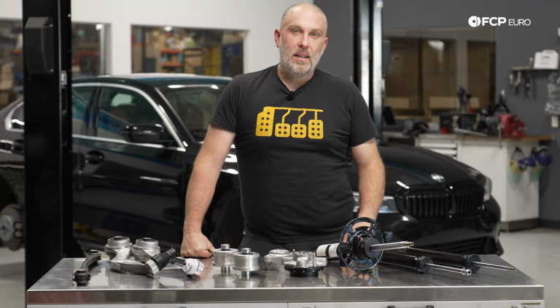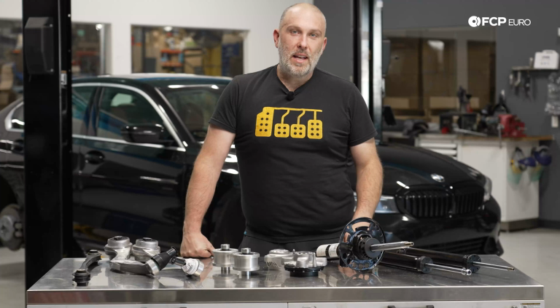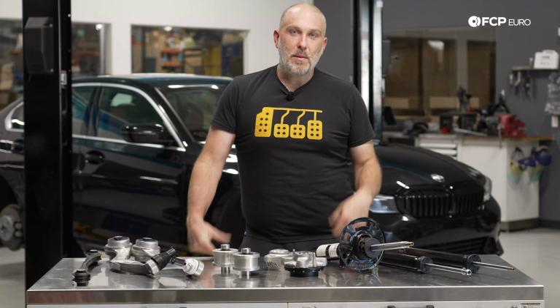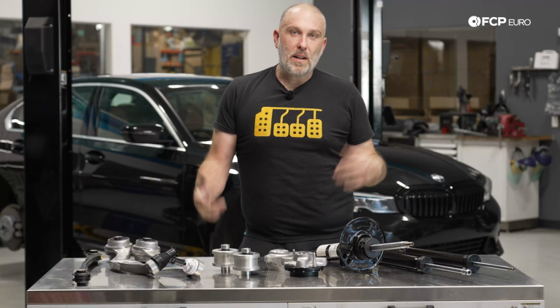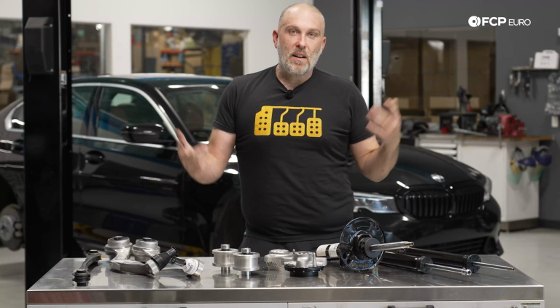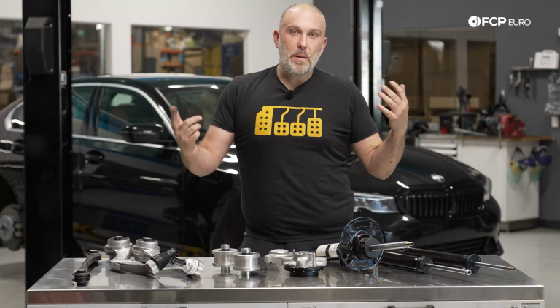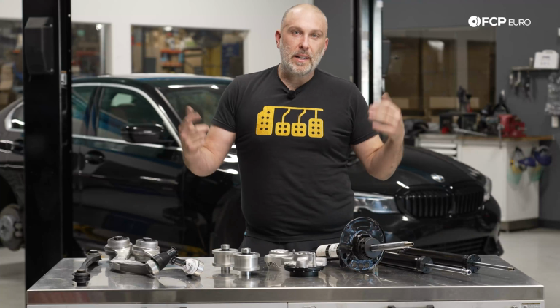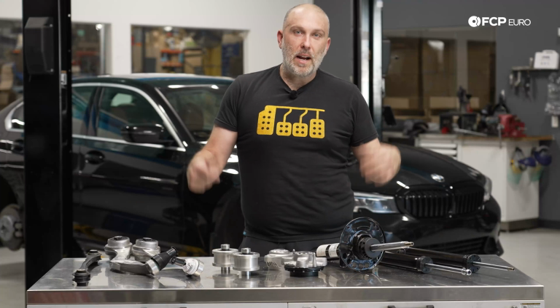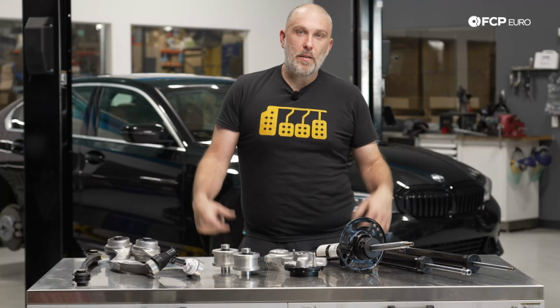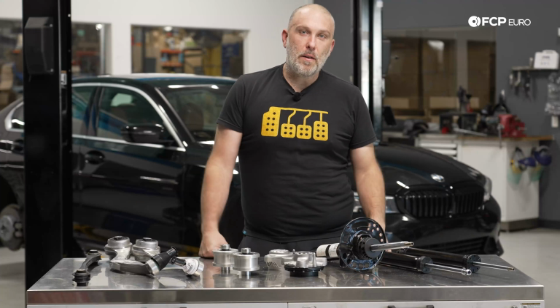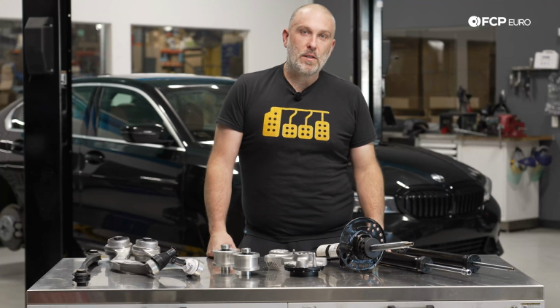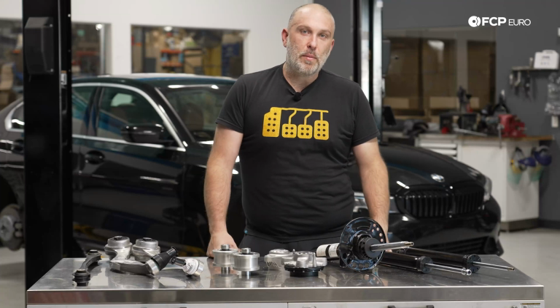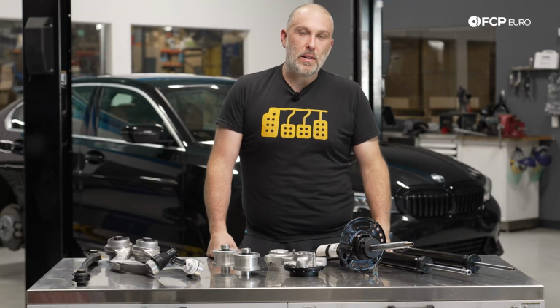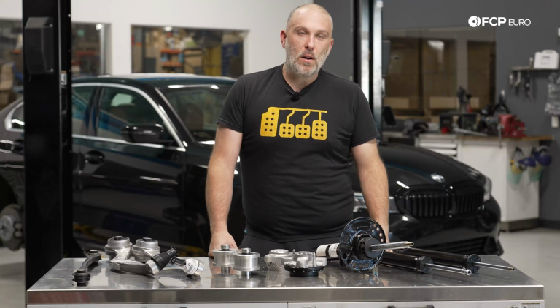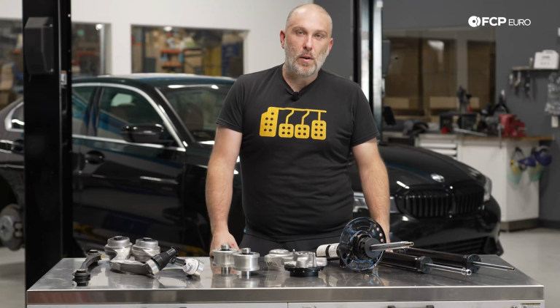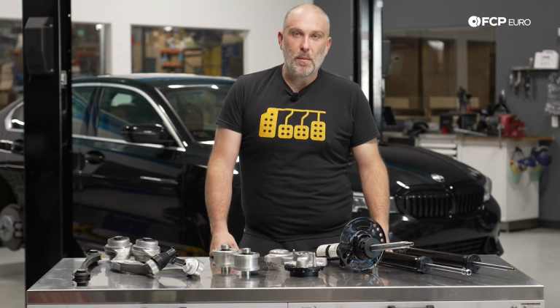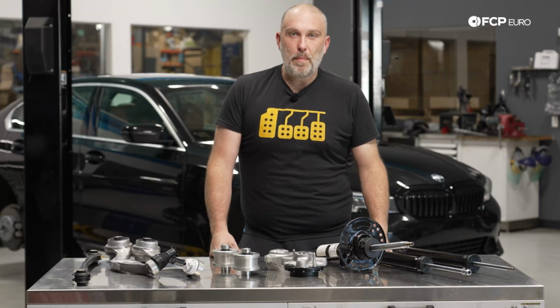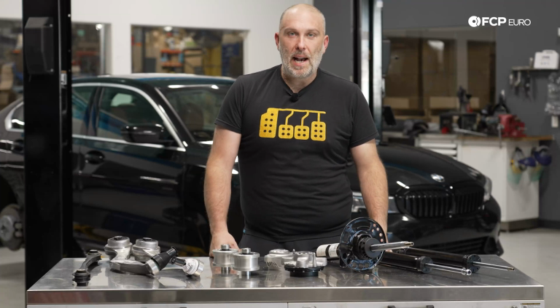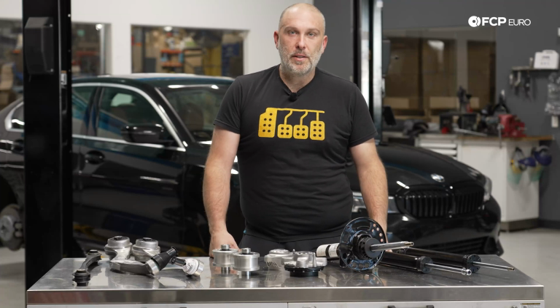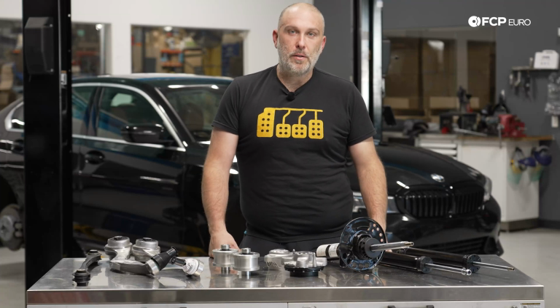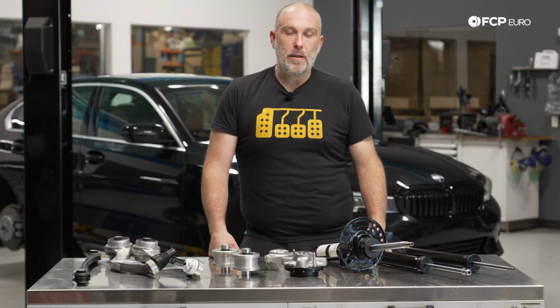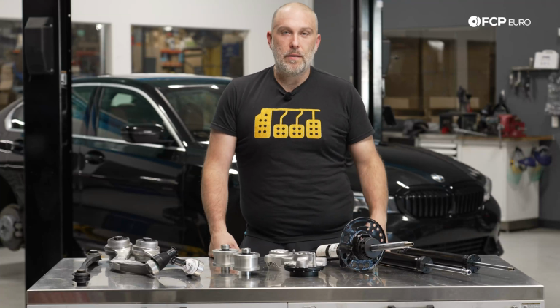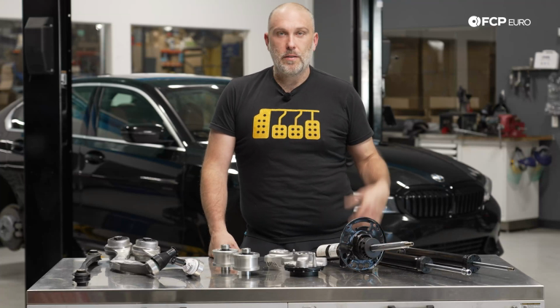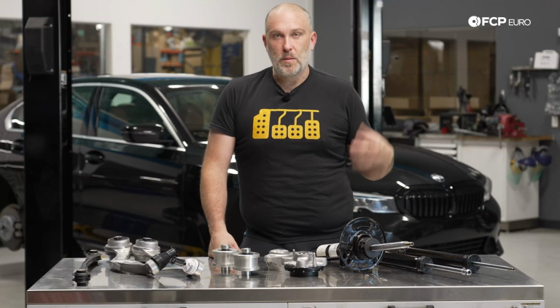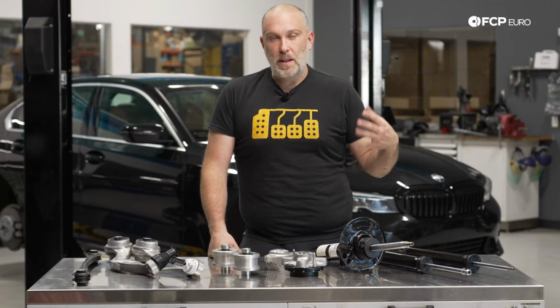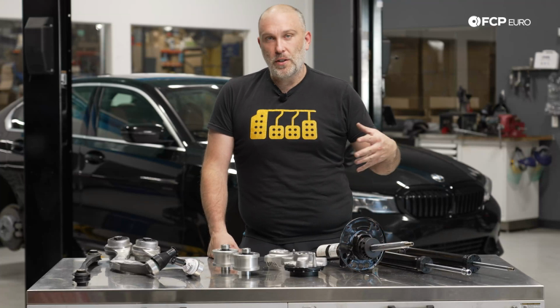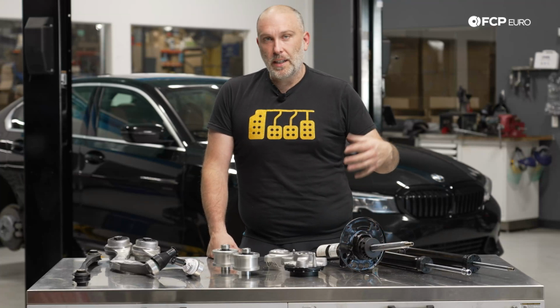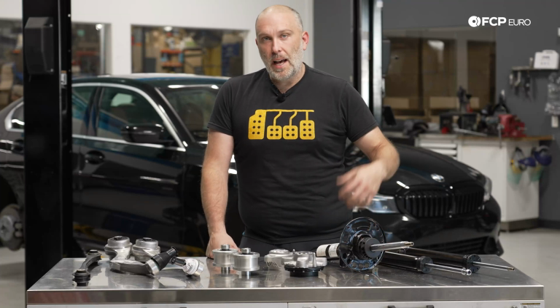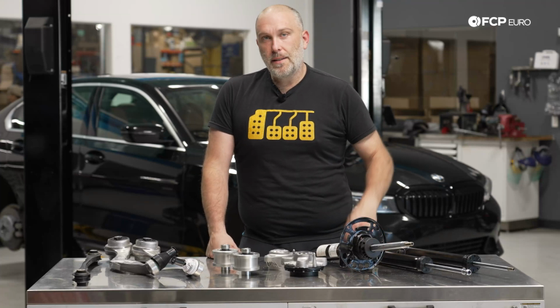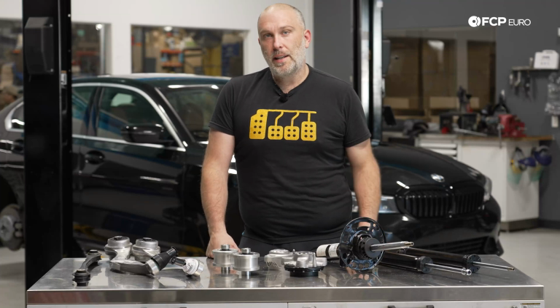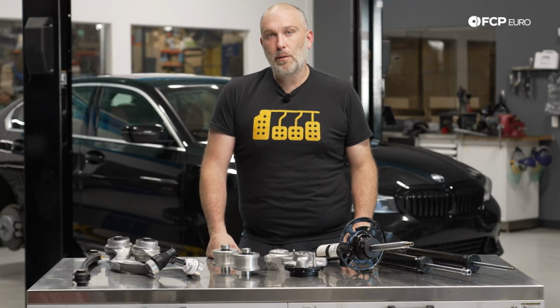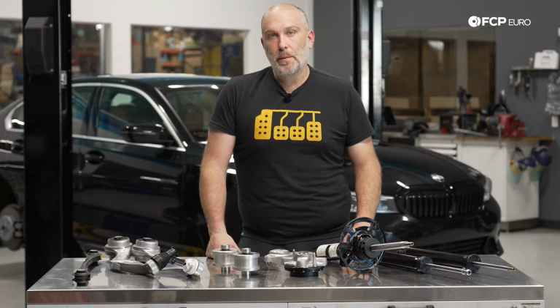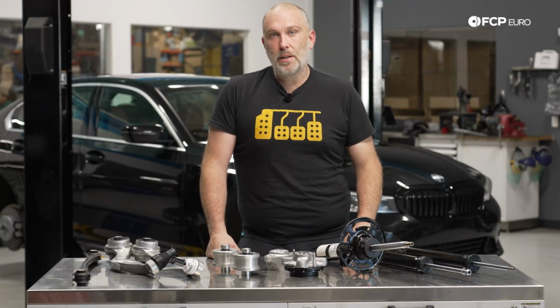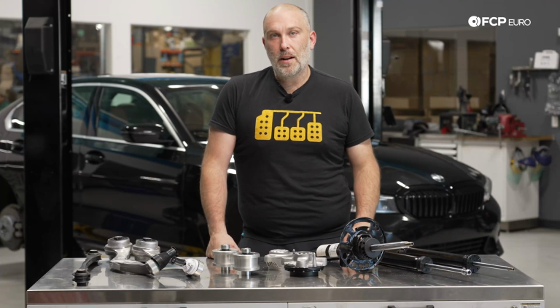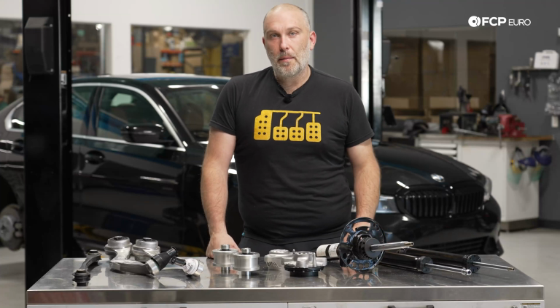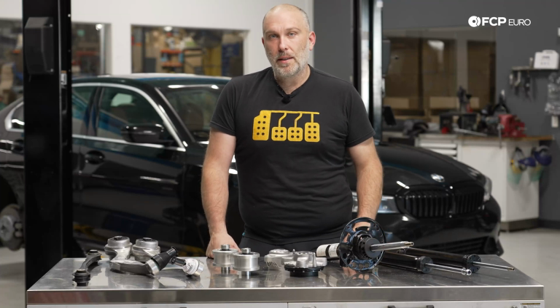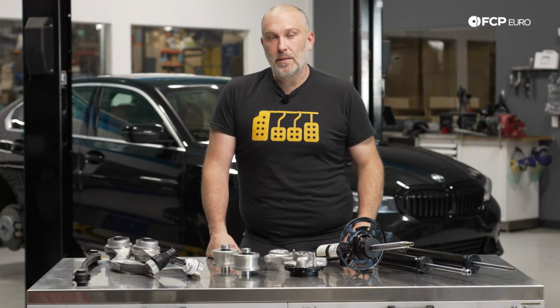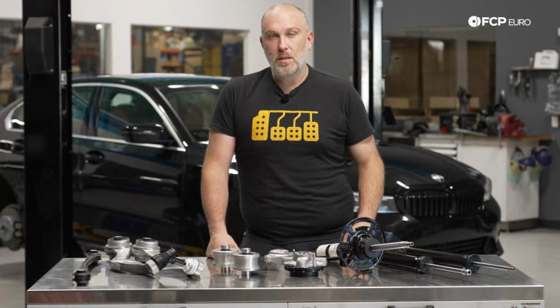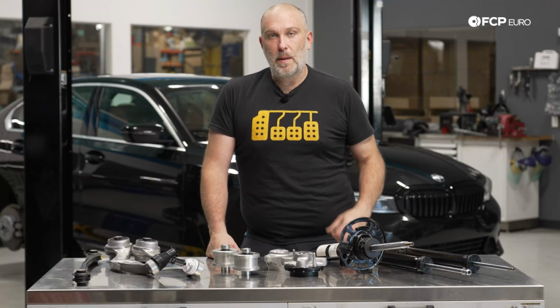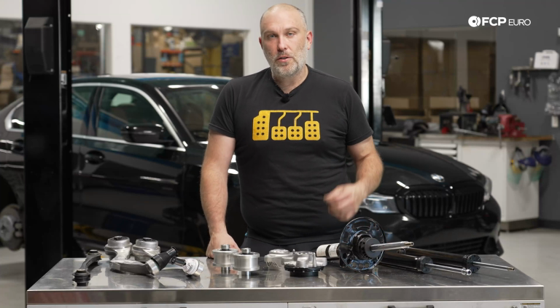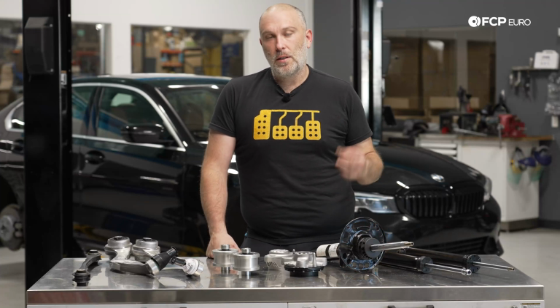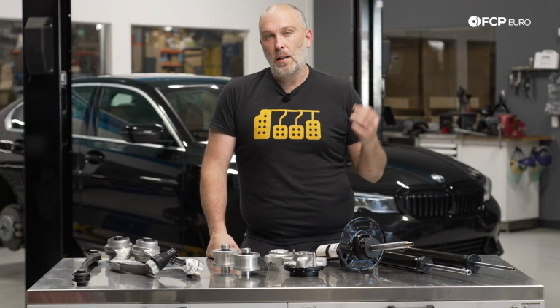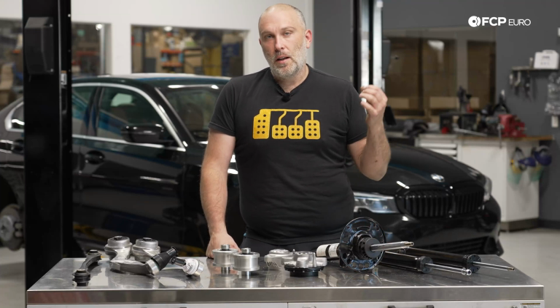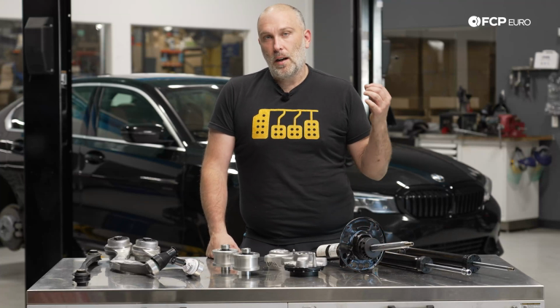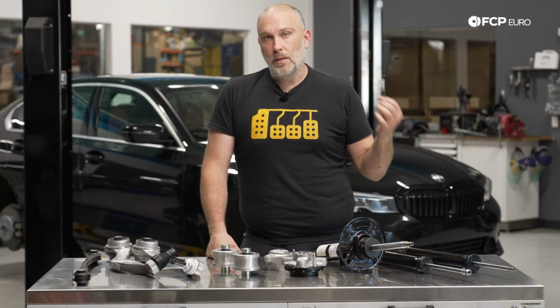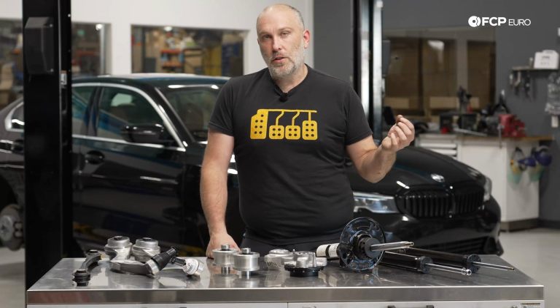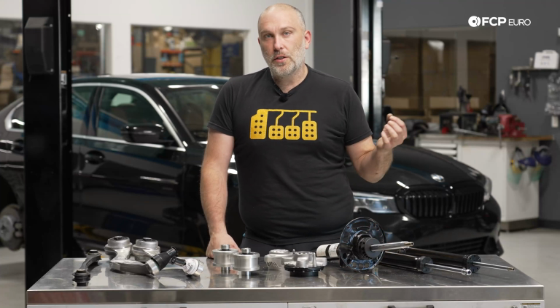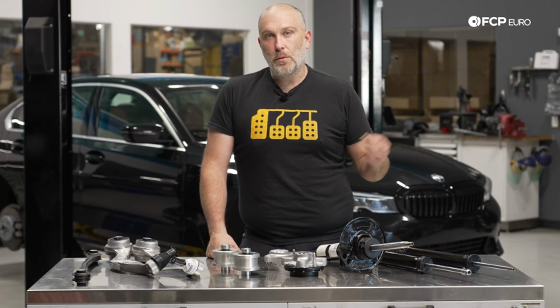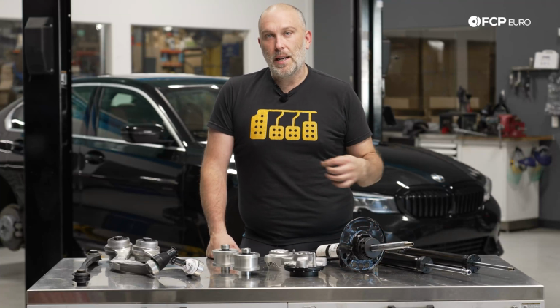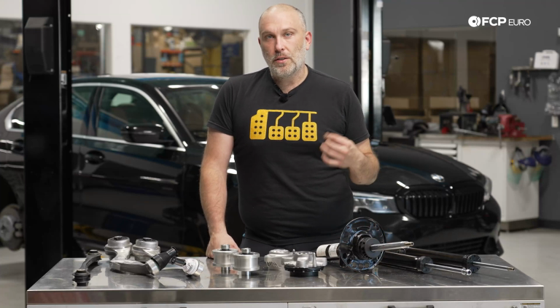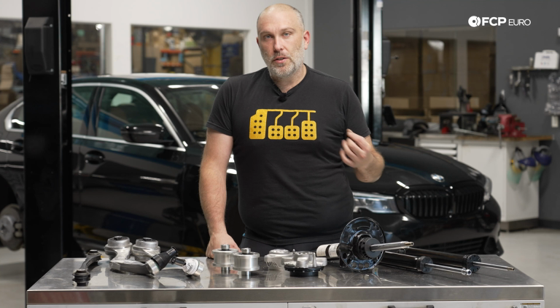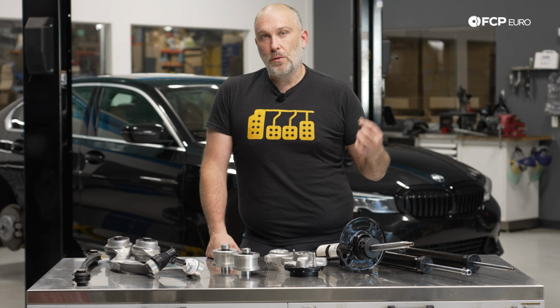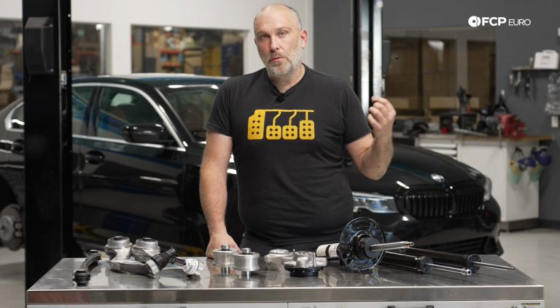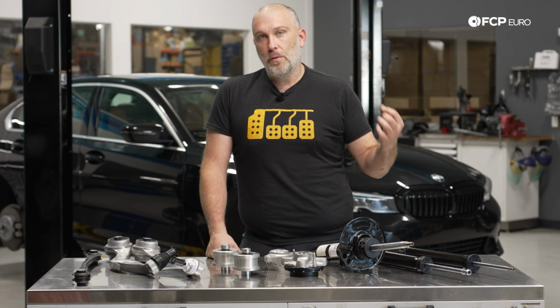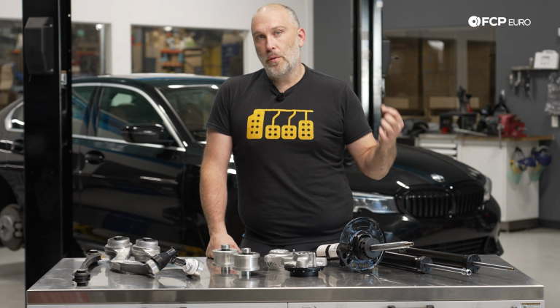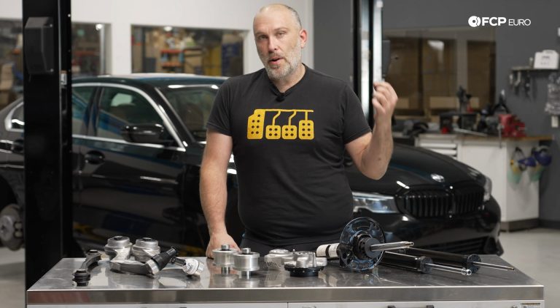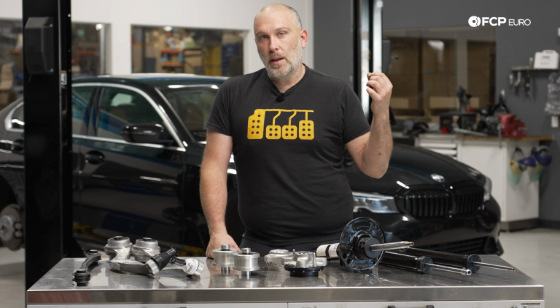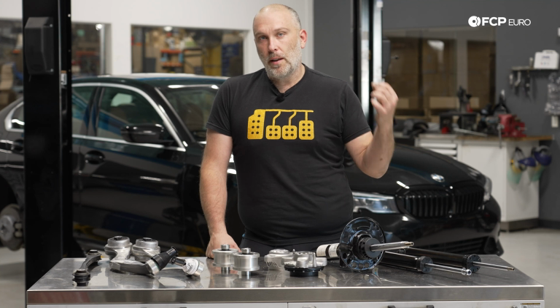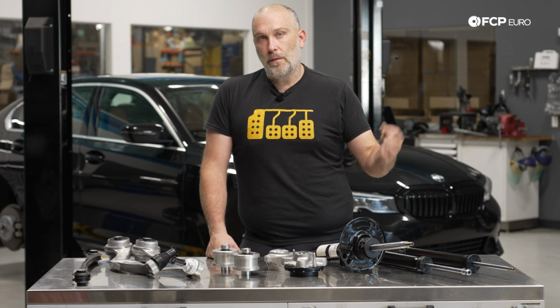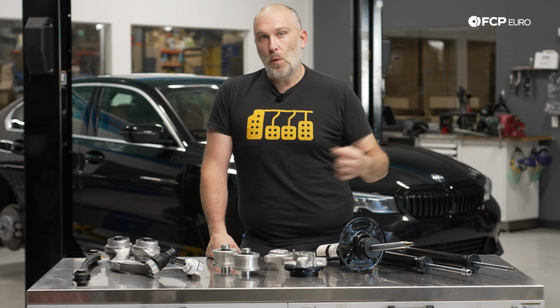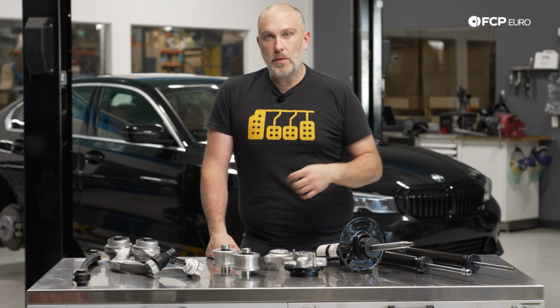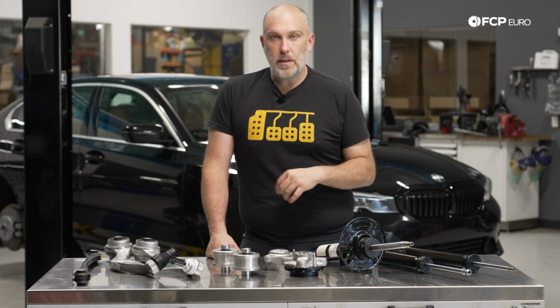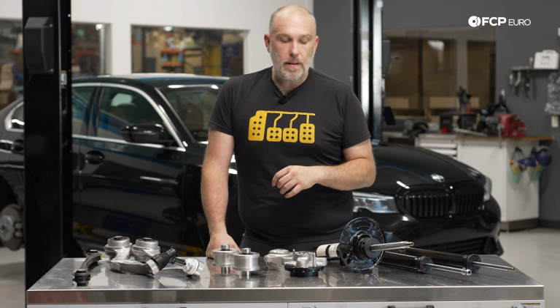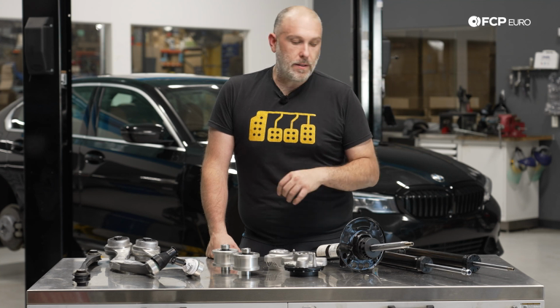Hey, what's going on everybody? Gareth here, FCP Euro. Welcome back to another suspension guide. Today we're going to be talking about the suspension on the G2X 2, 3, and 4 series.